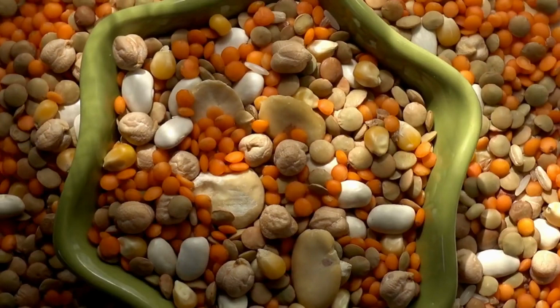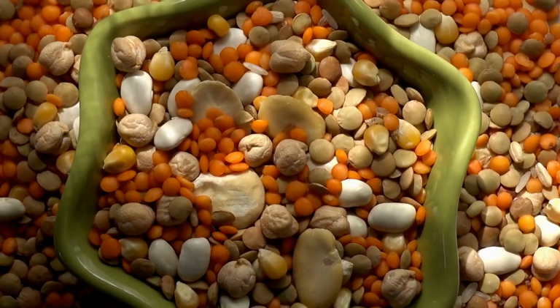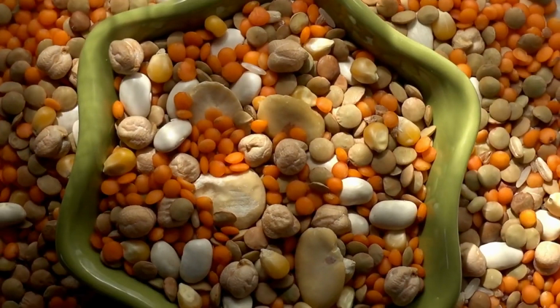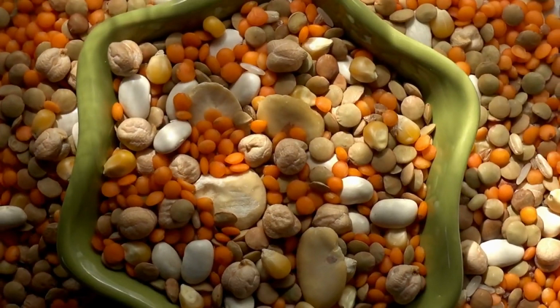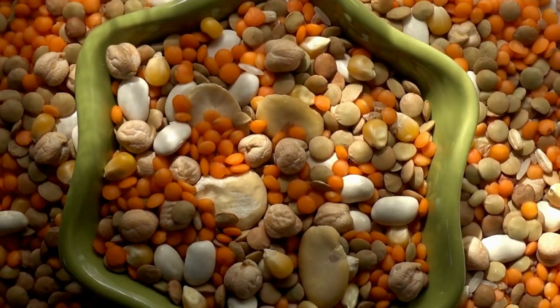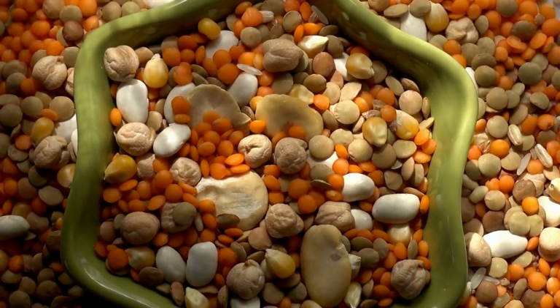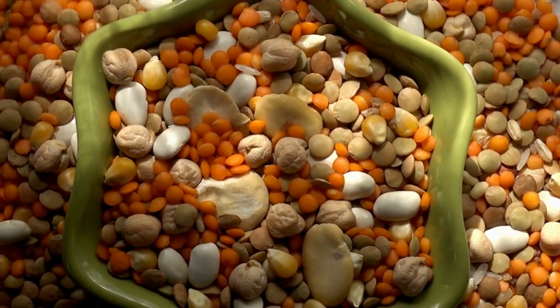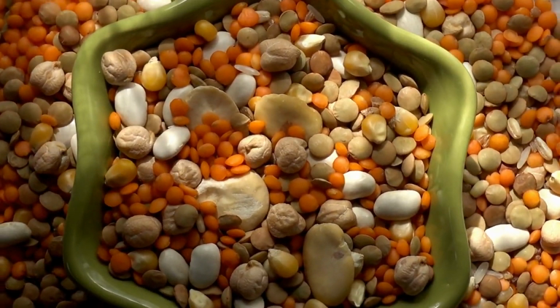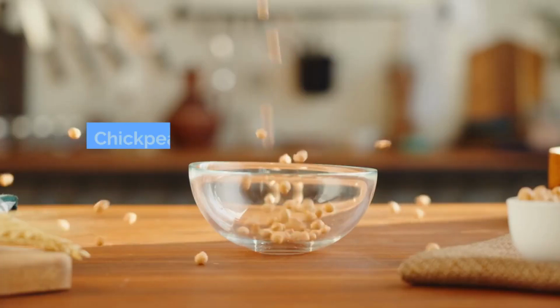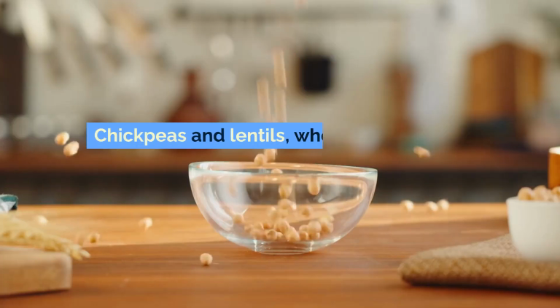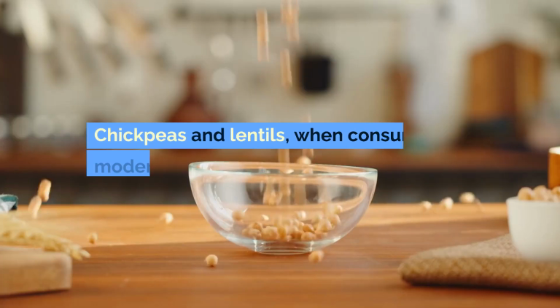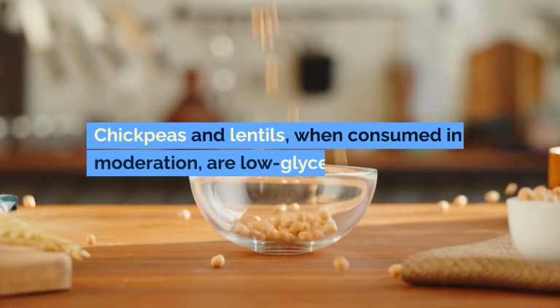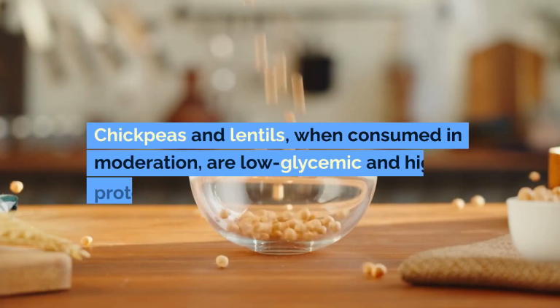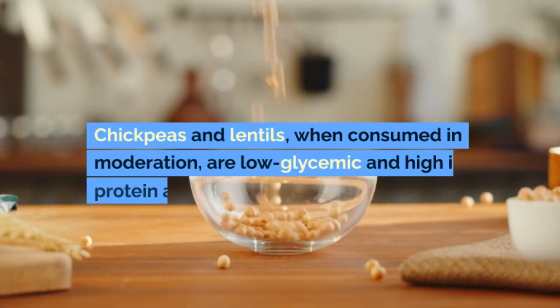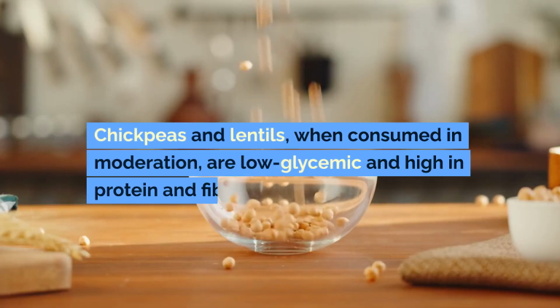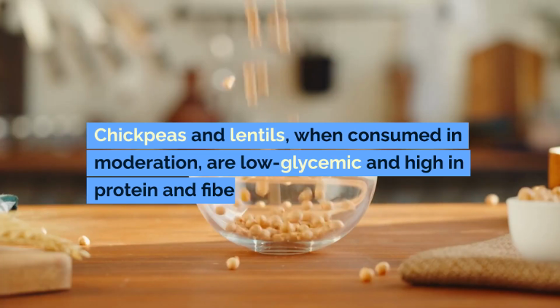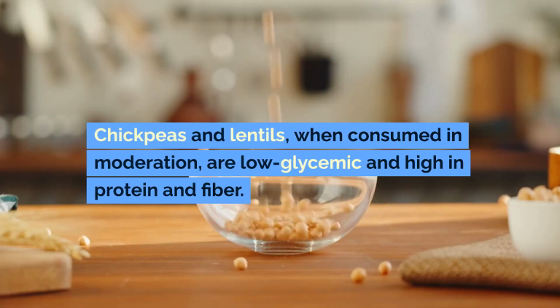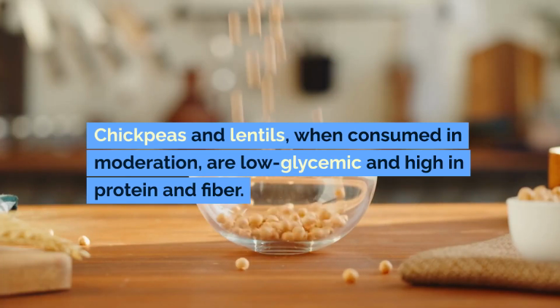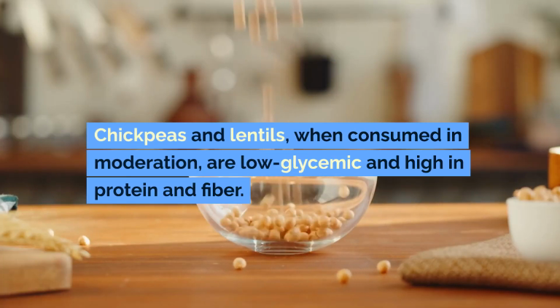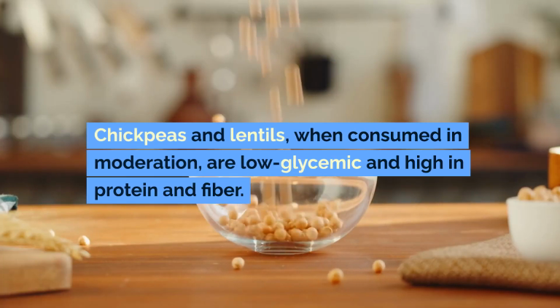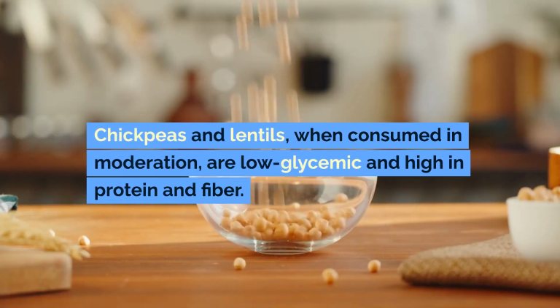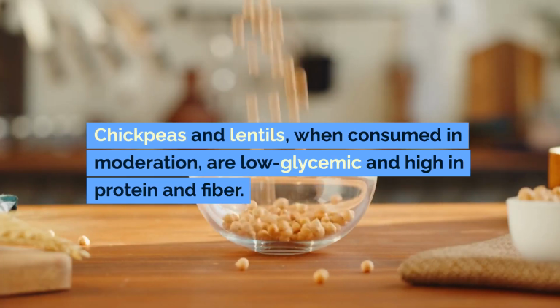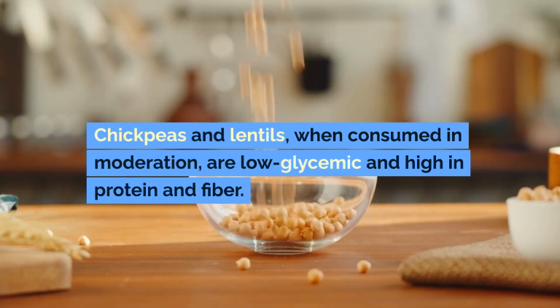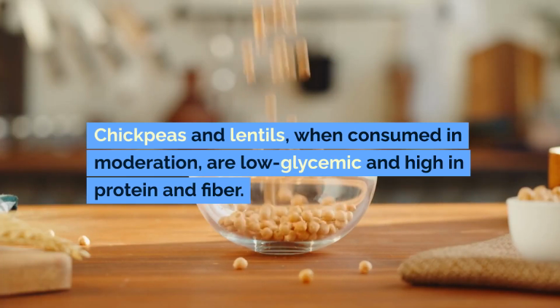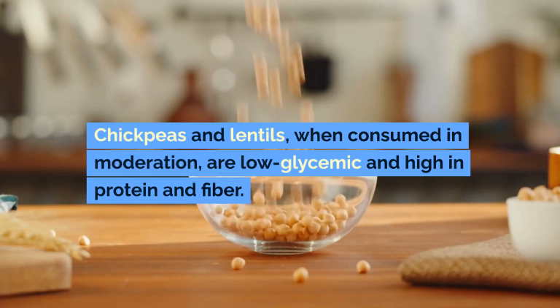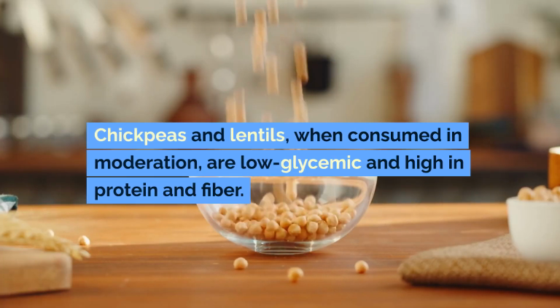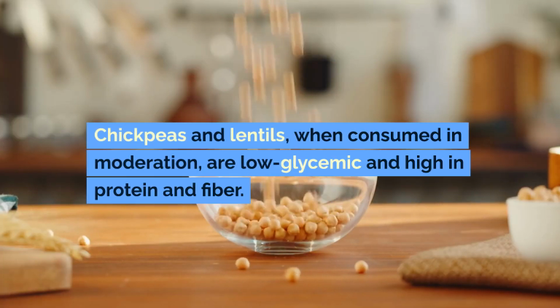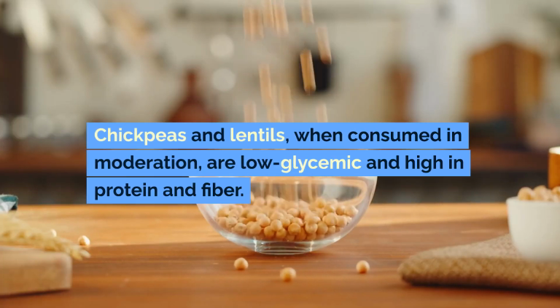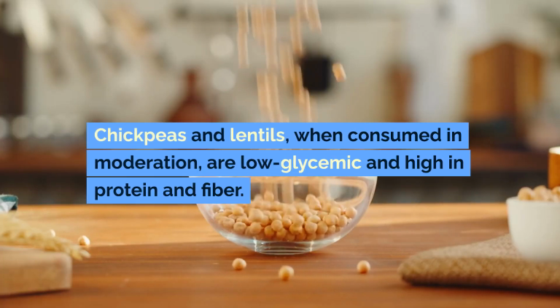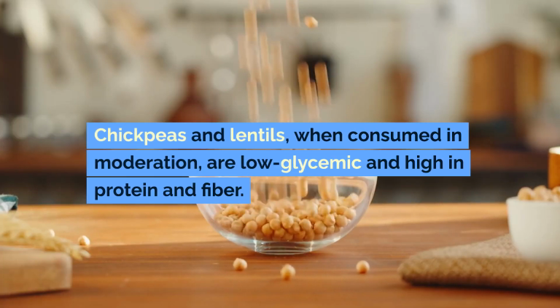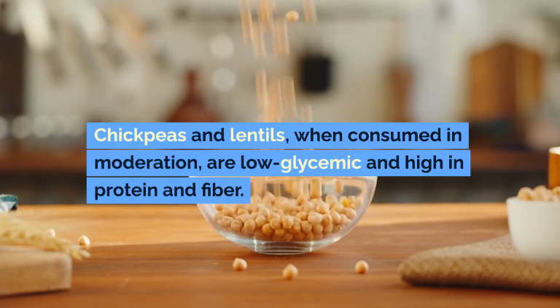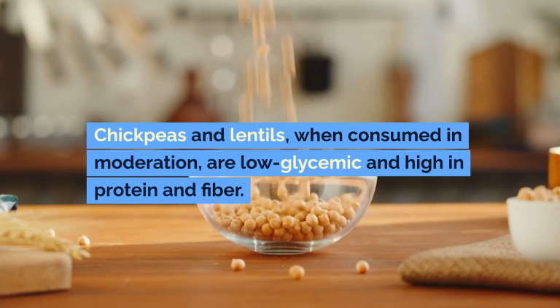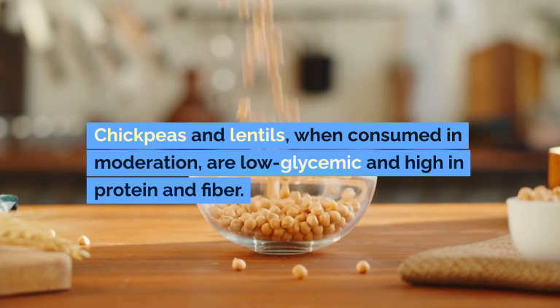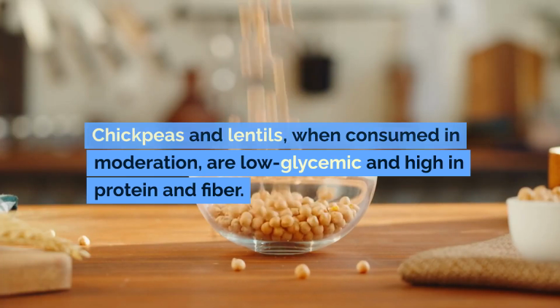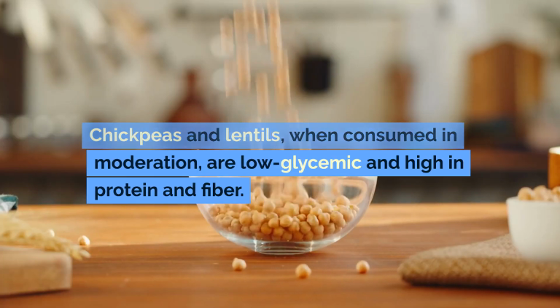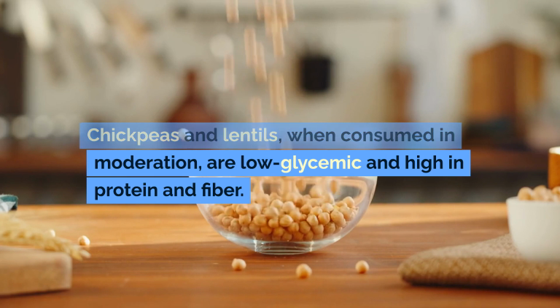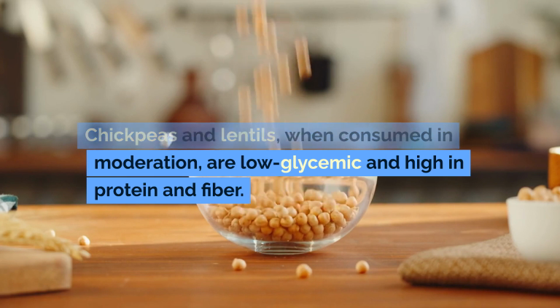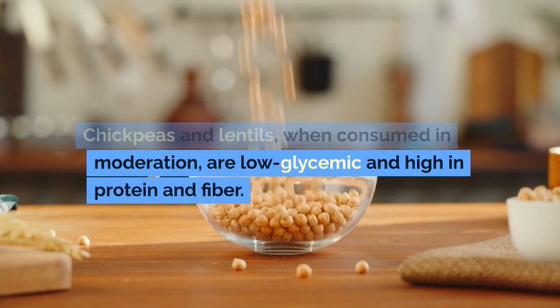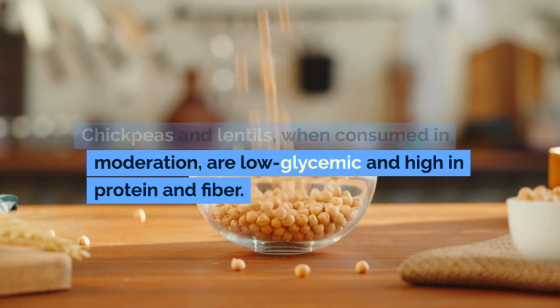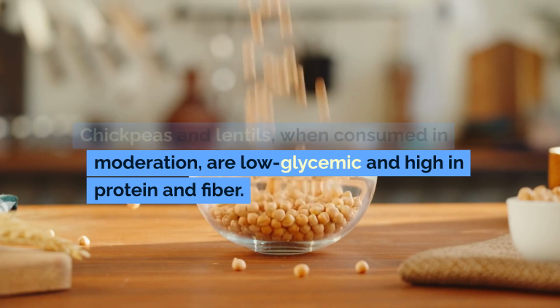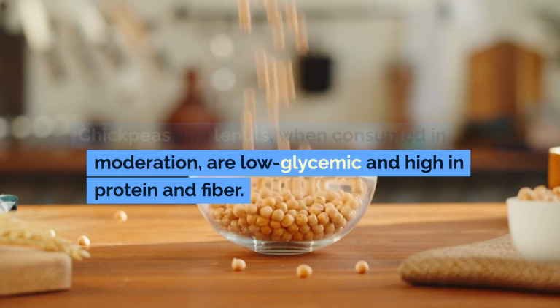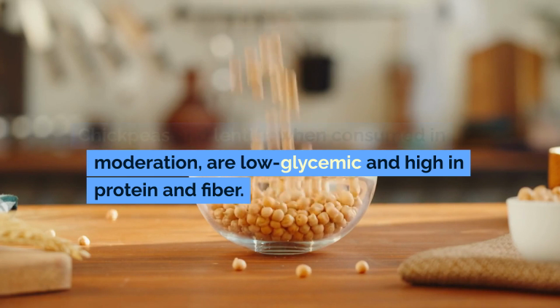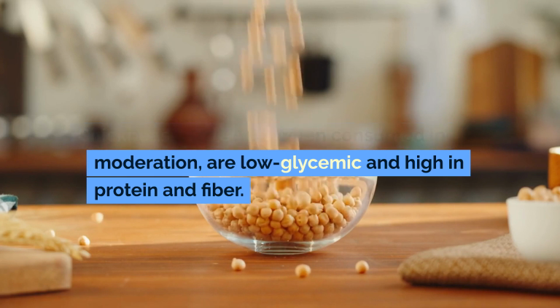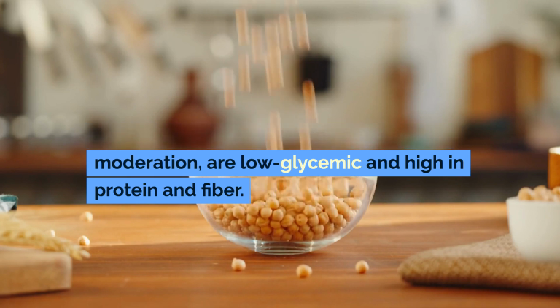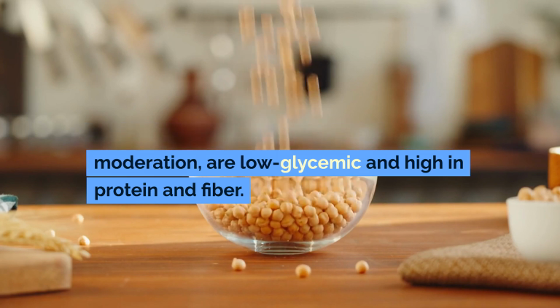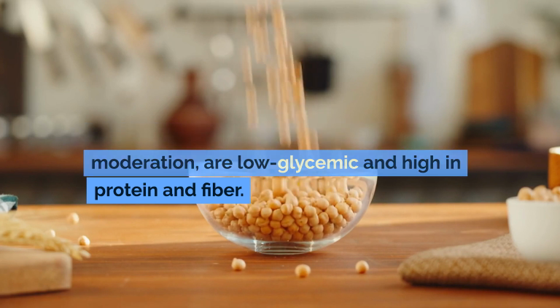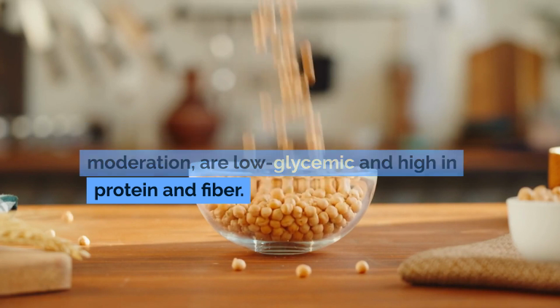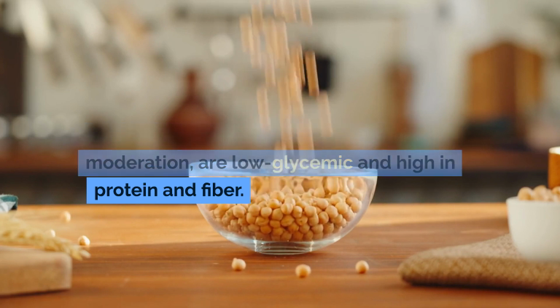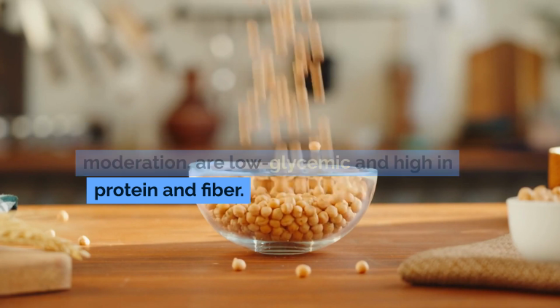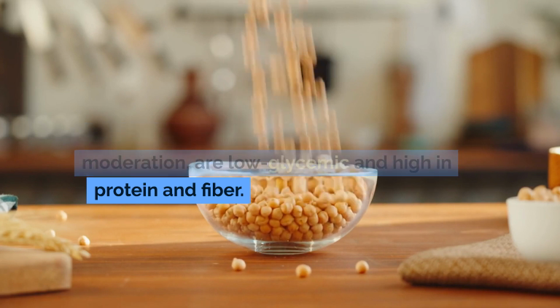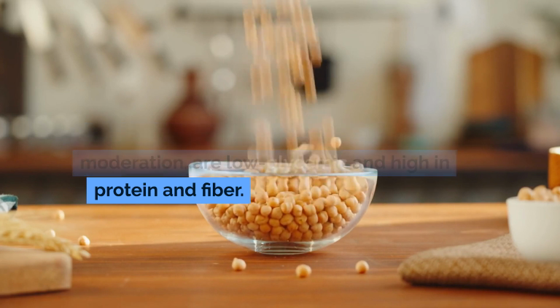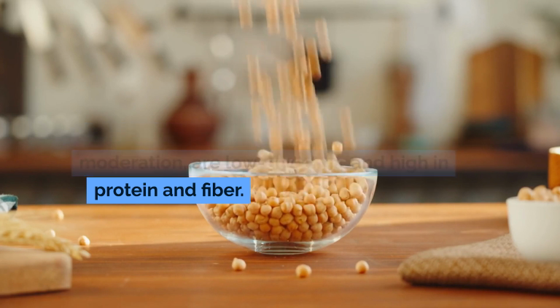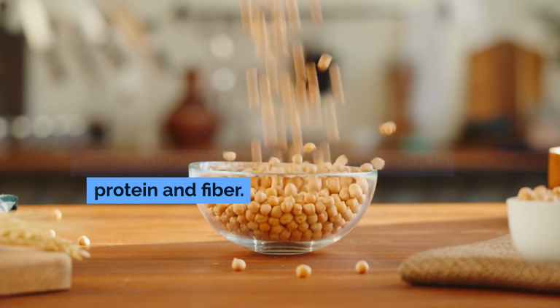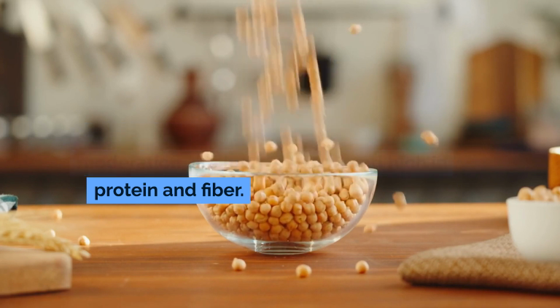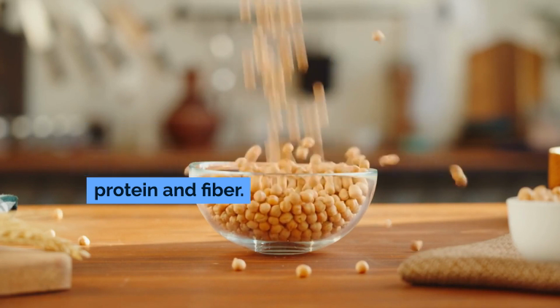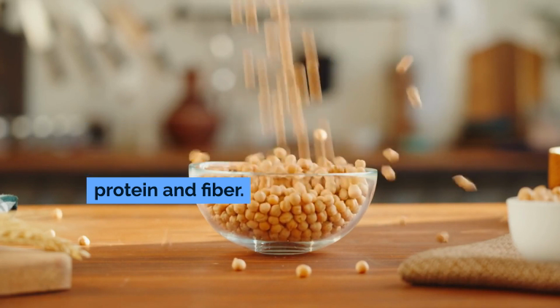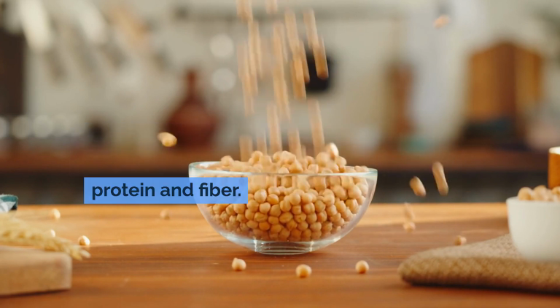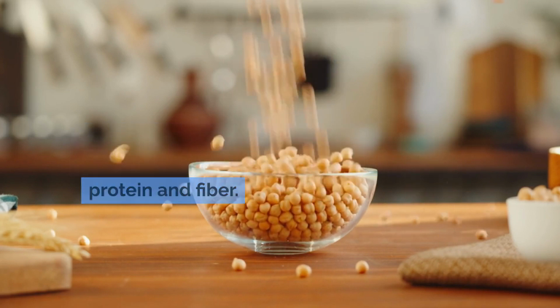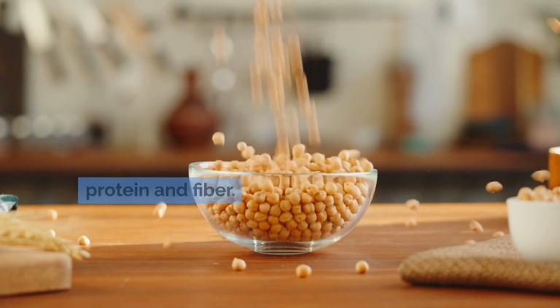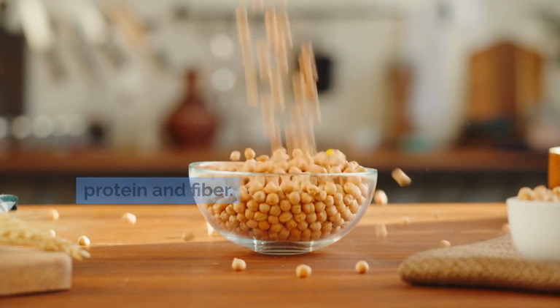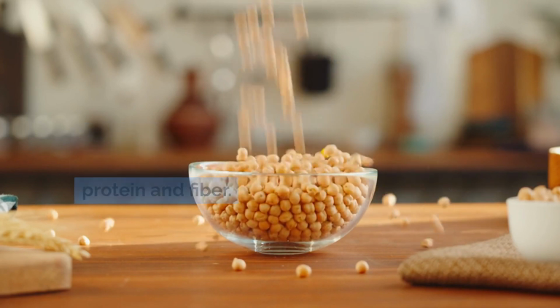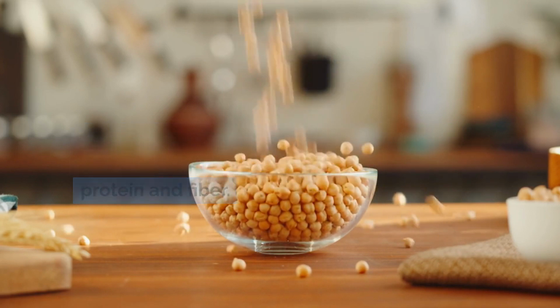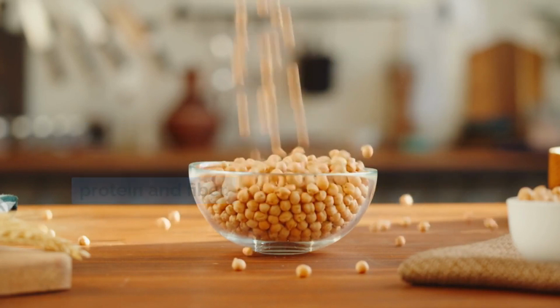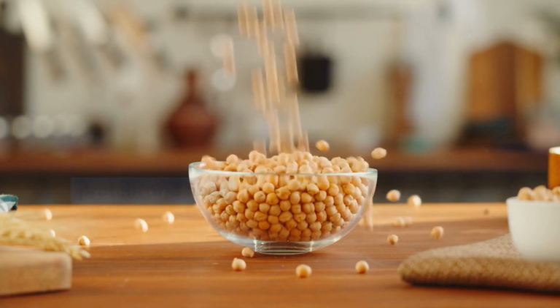Legumes — chickpeas and lentils — when consumed in moderation, are low glycemic and high in protein and fiber.